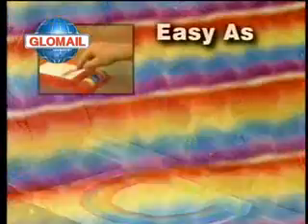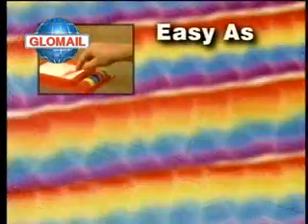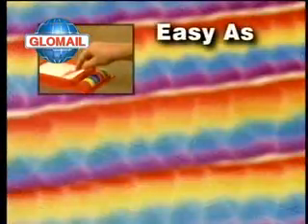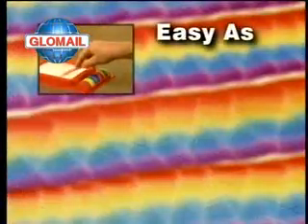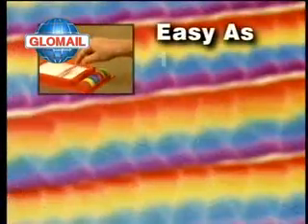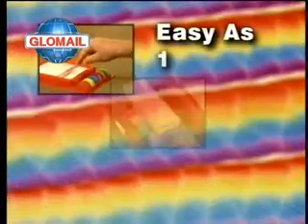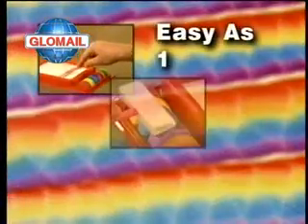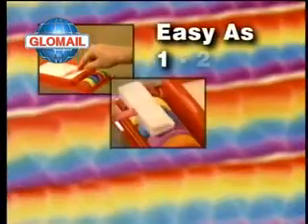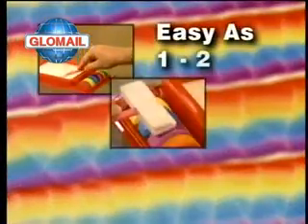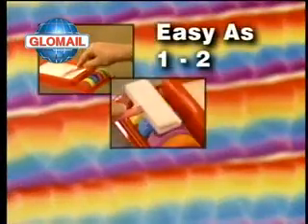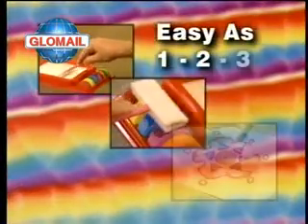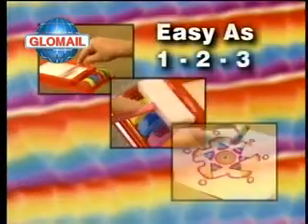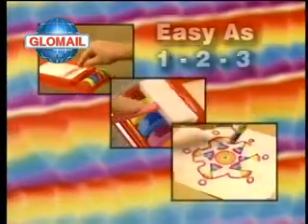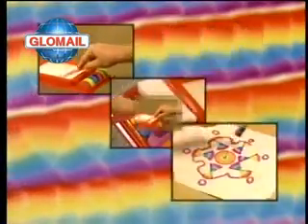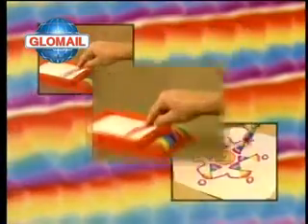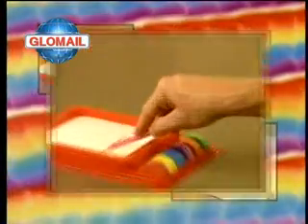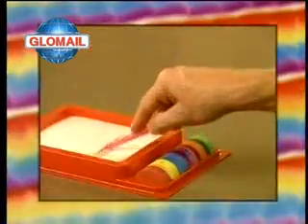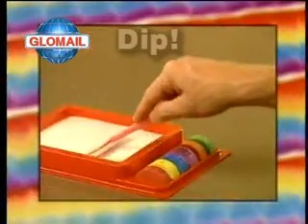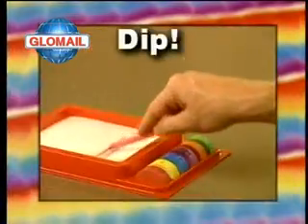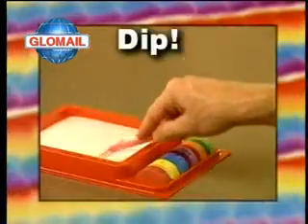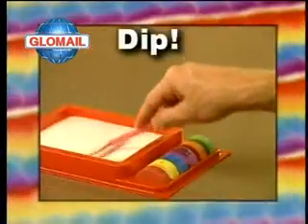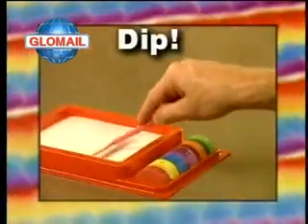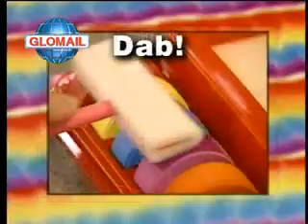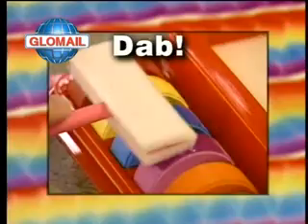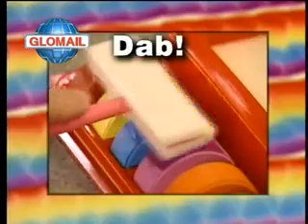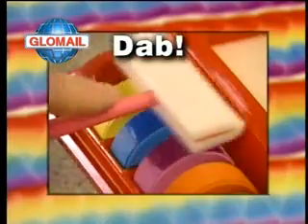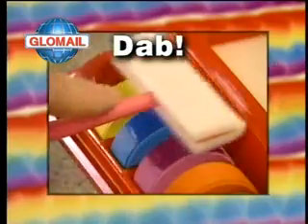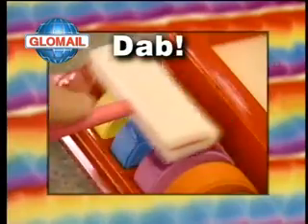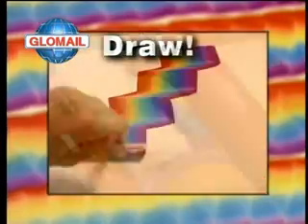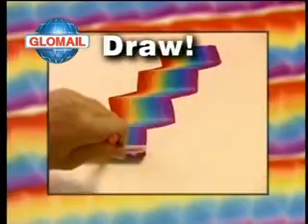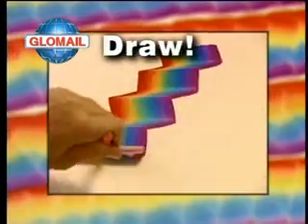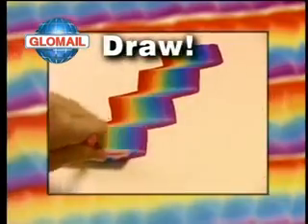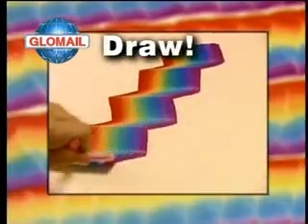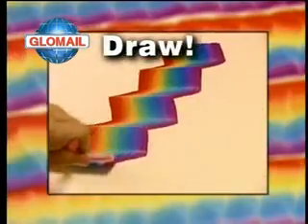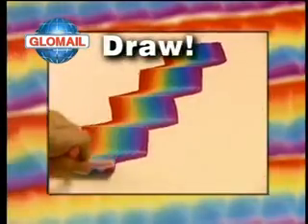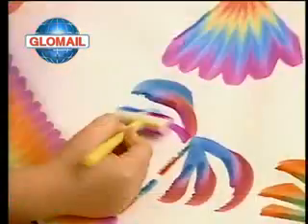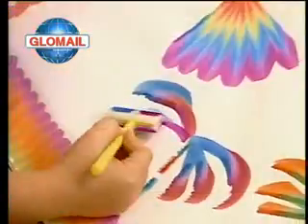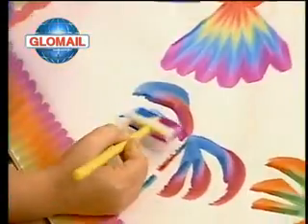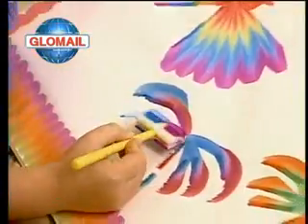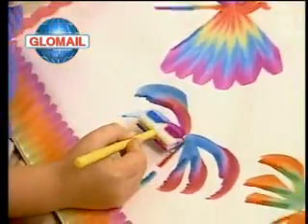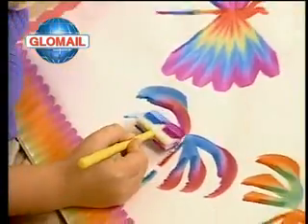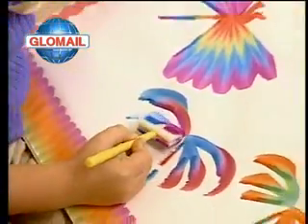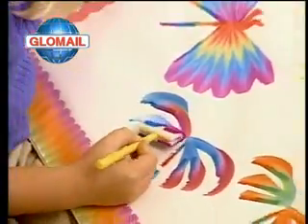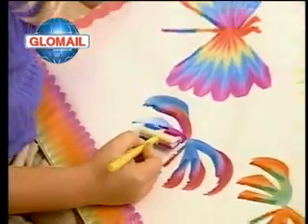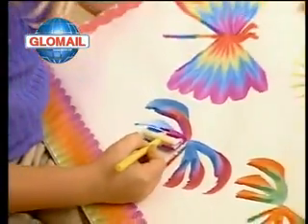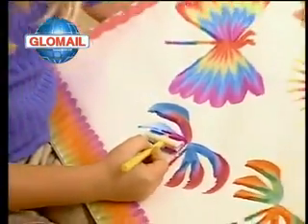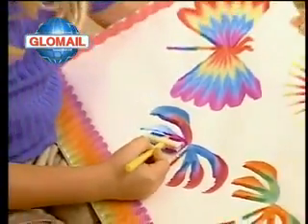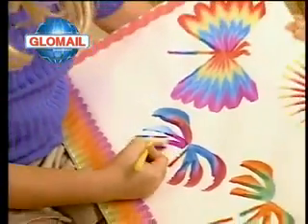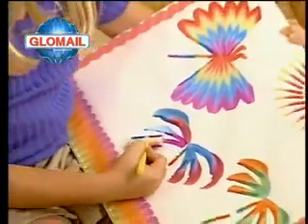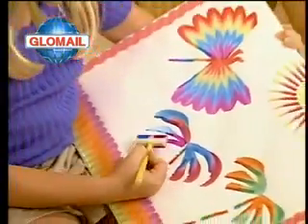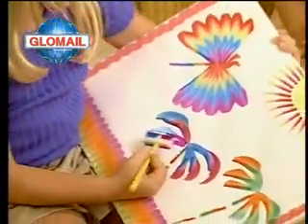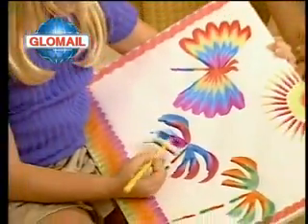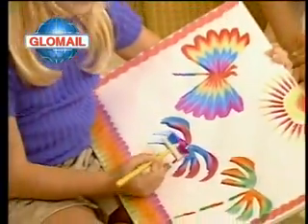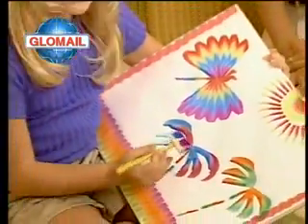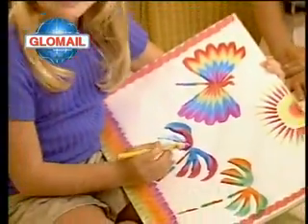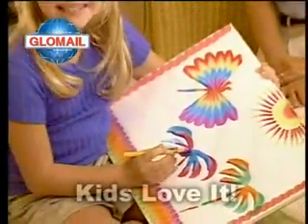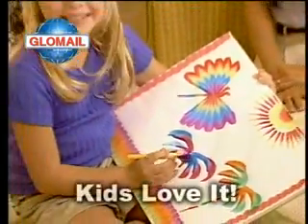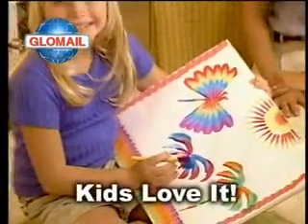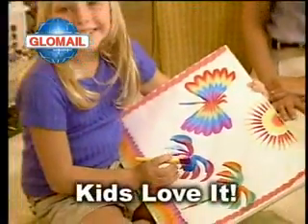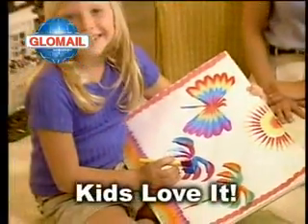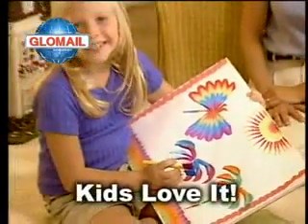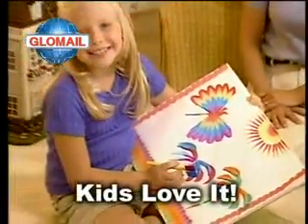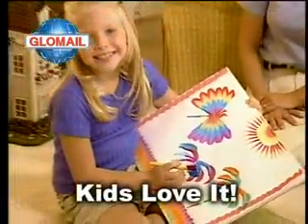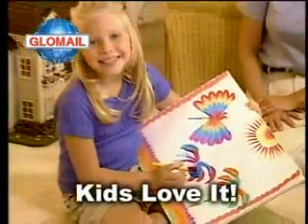As easy as 1, 2, 3. Simply dip, dab and draw. Finally, it's painting made easy and kids love it.